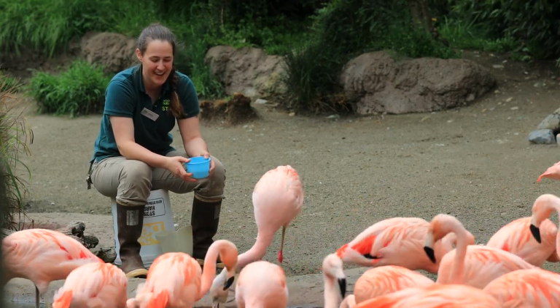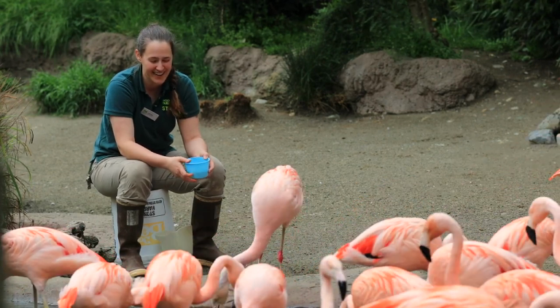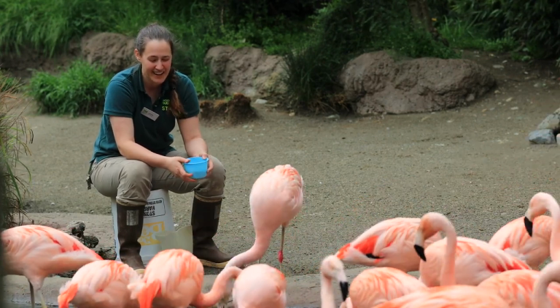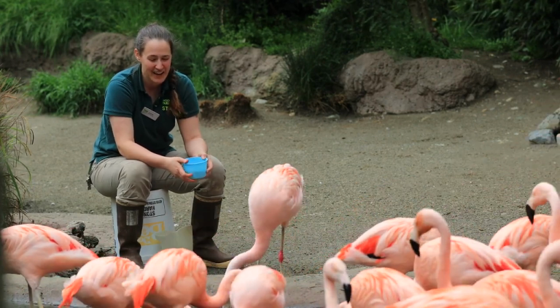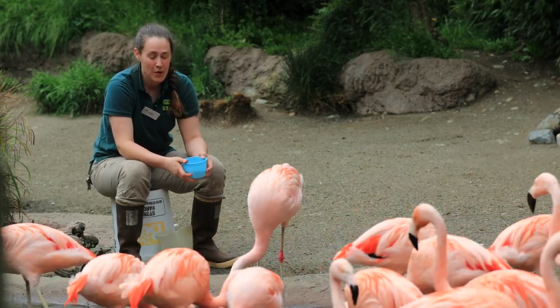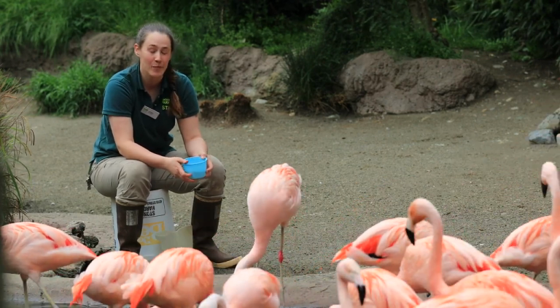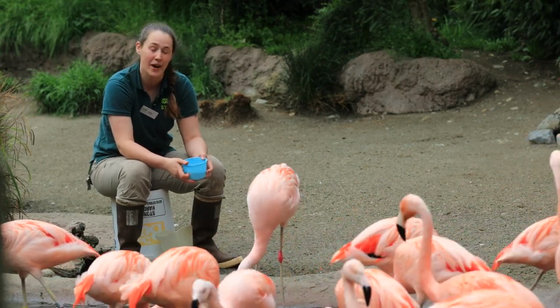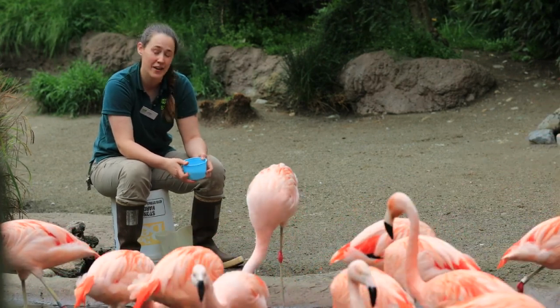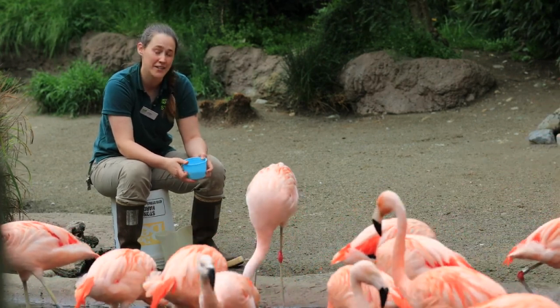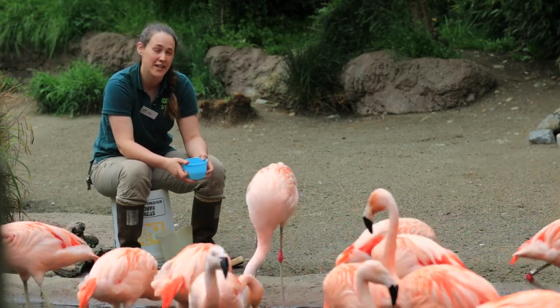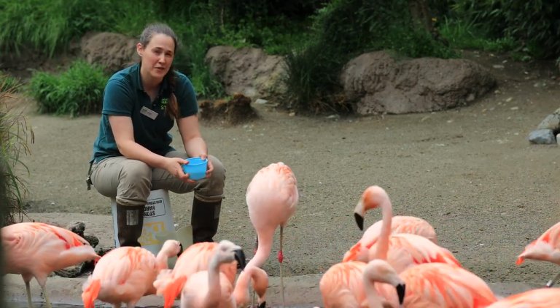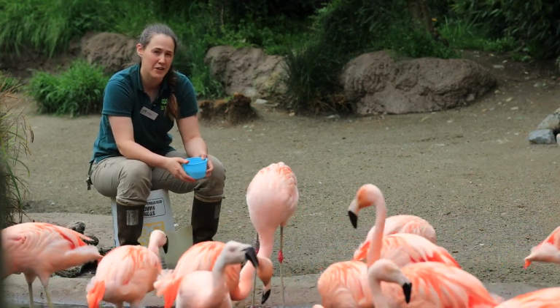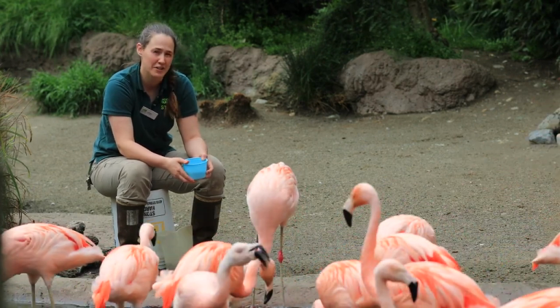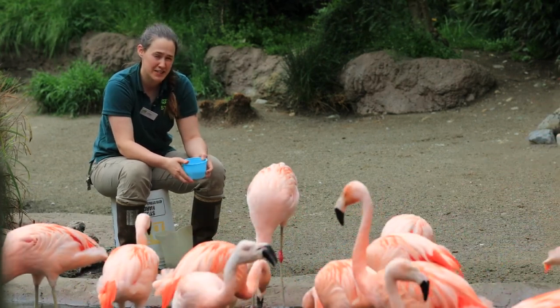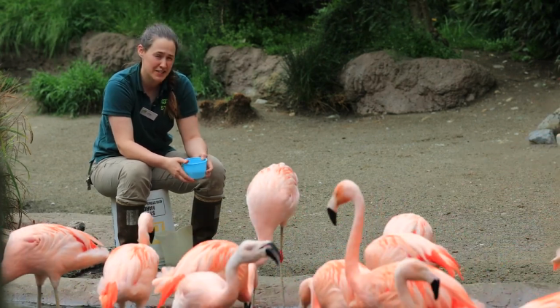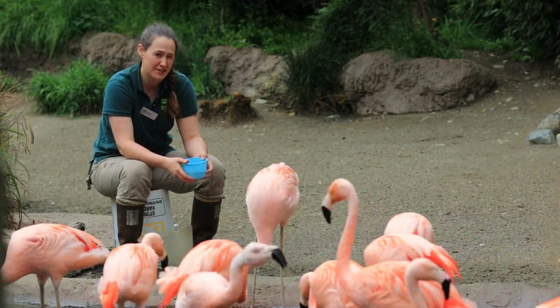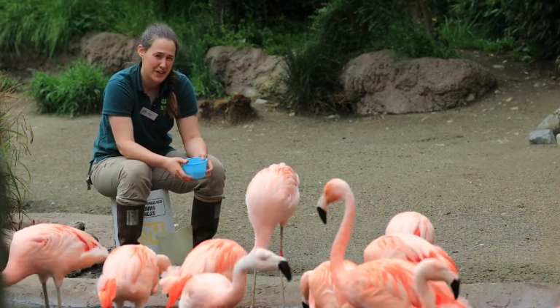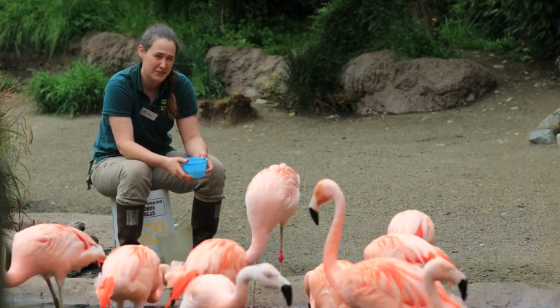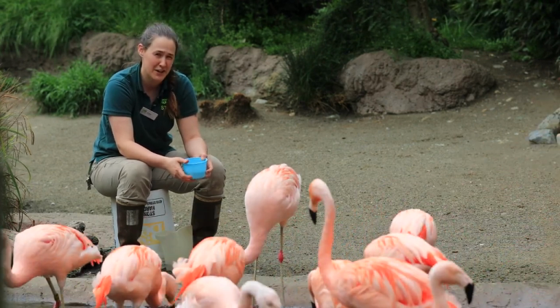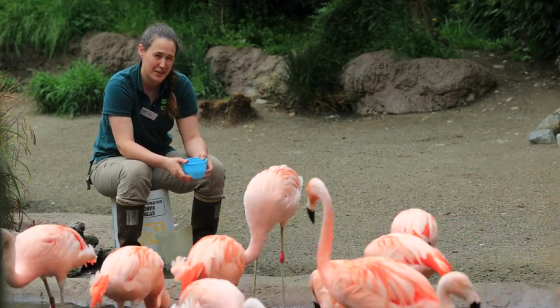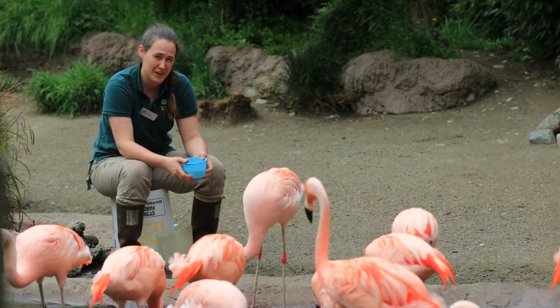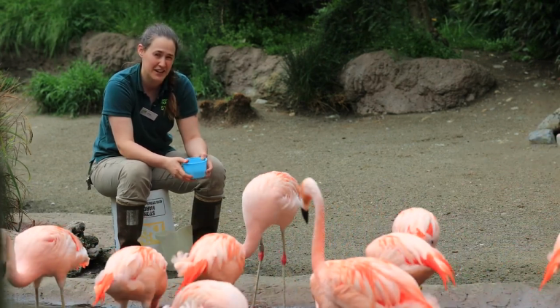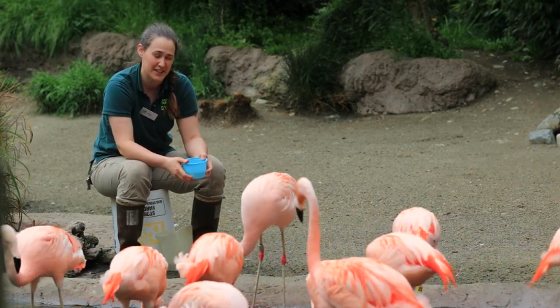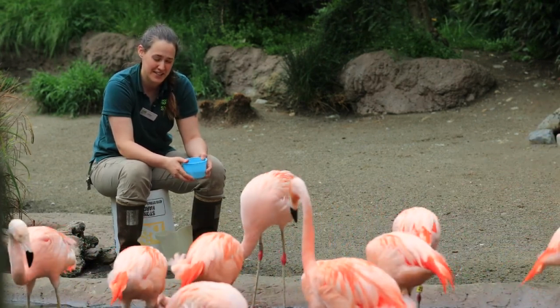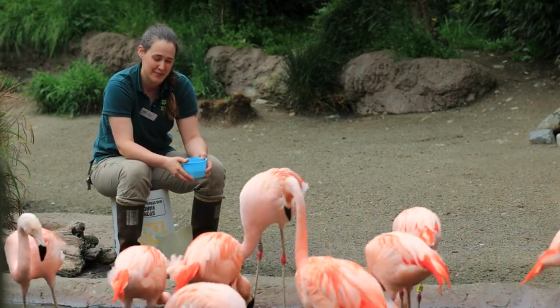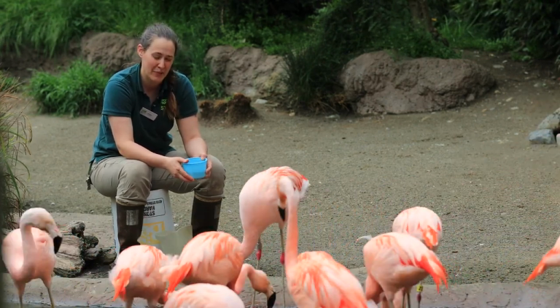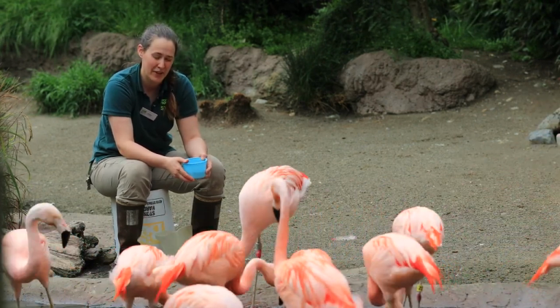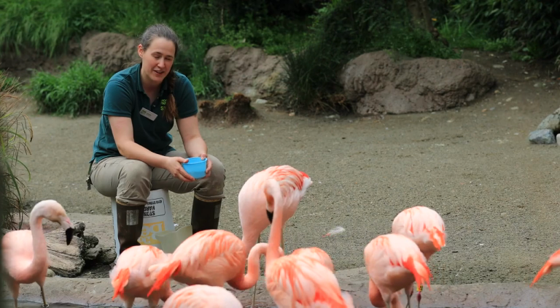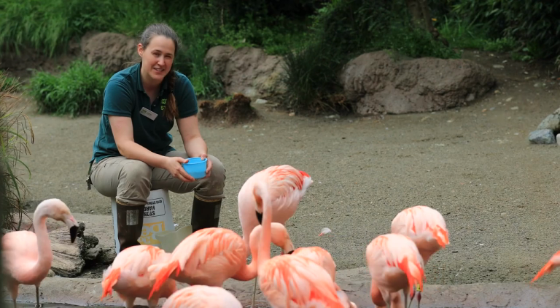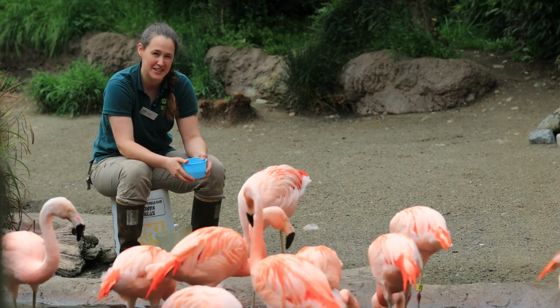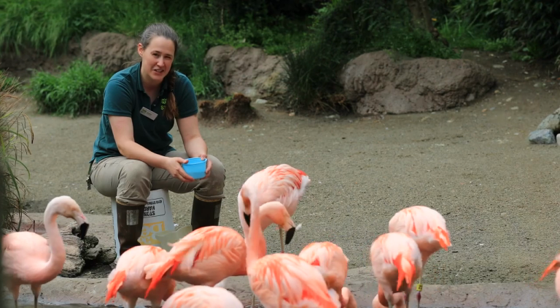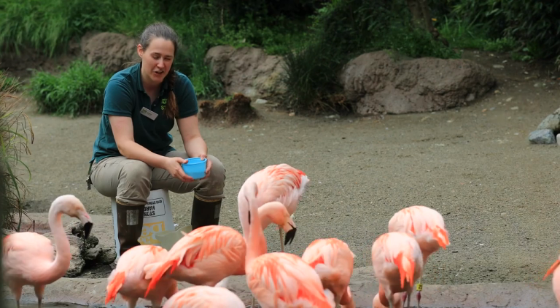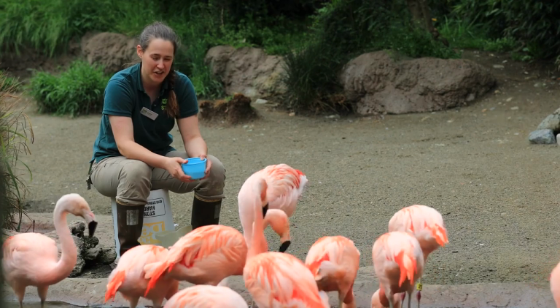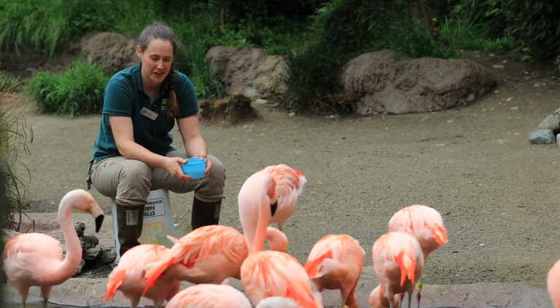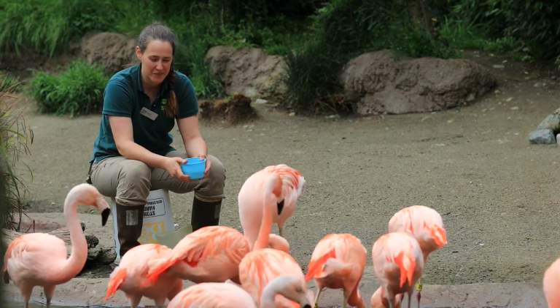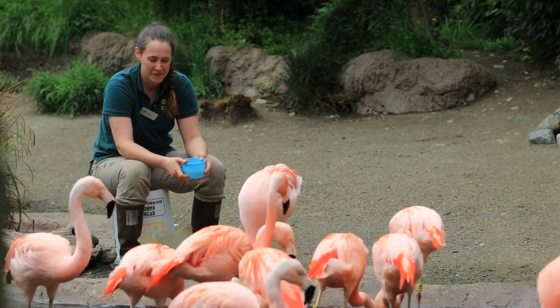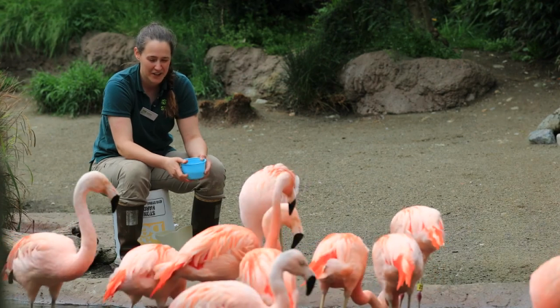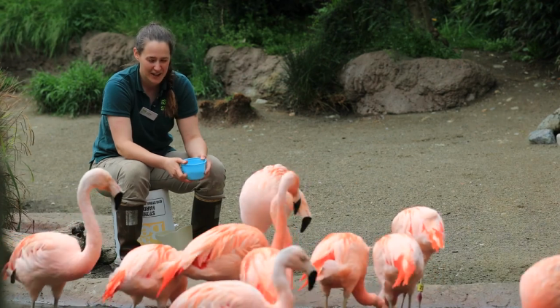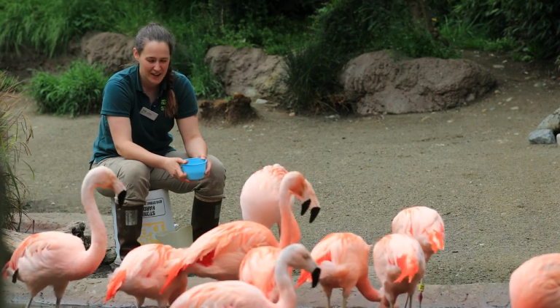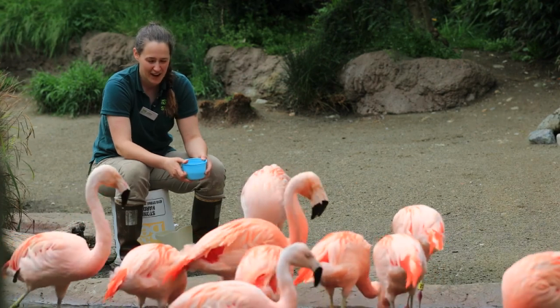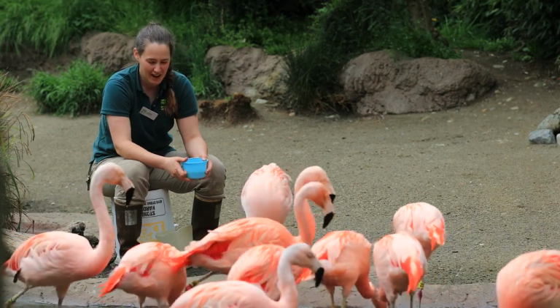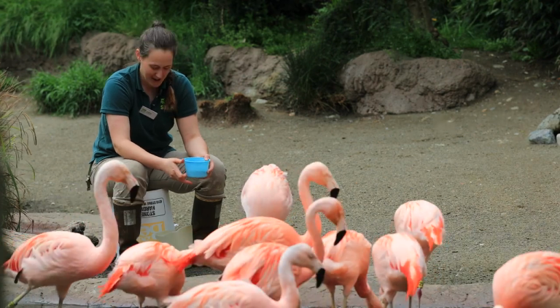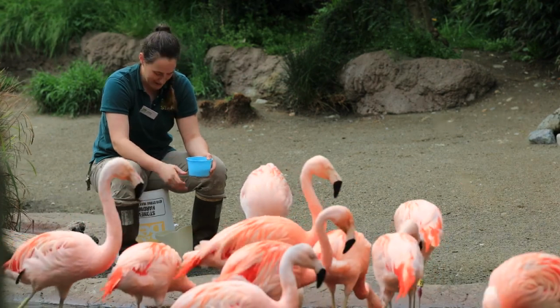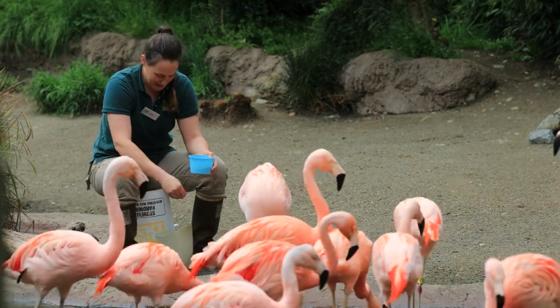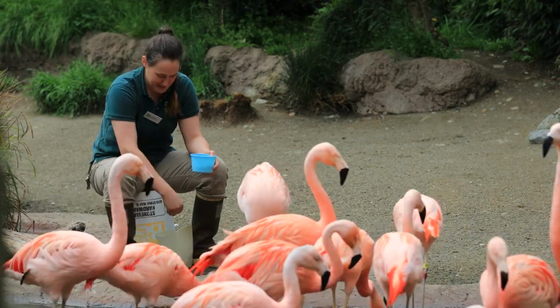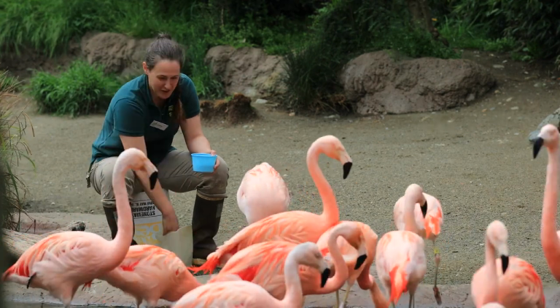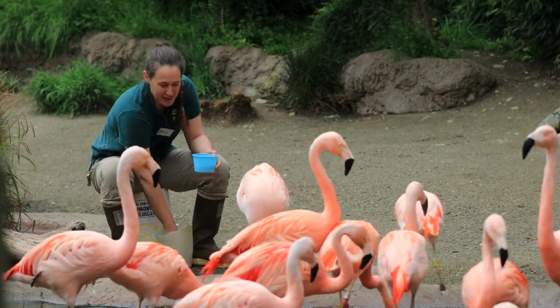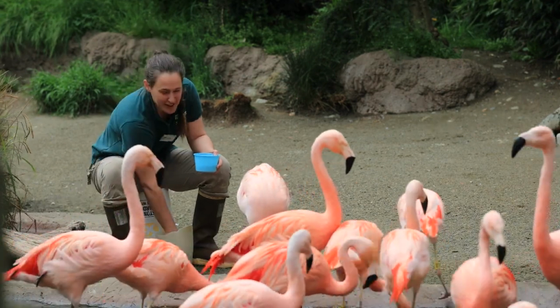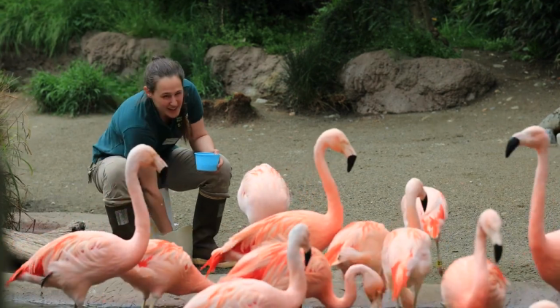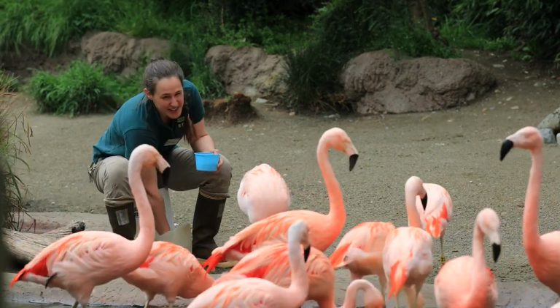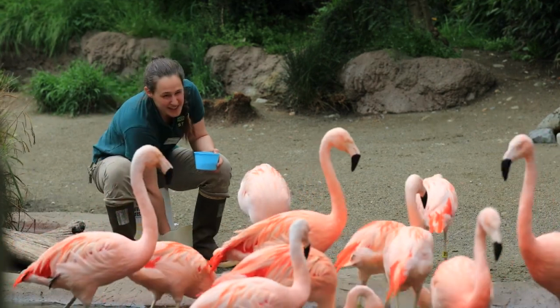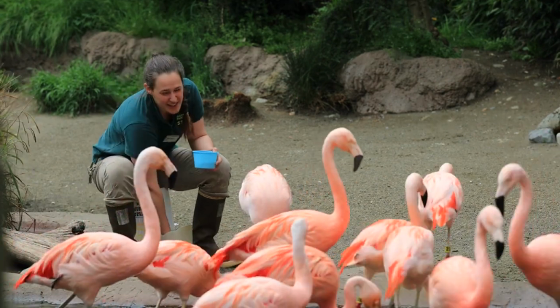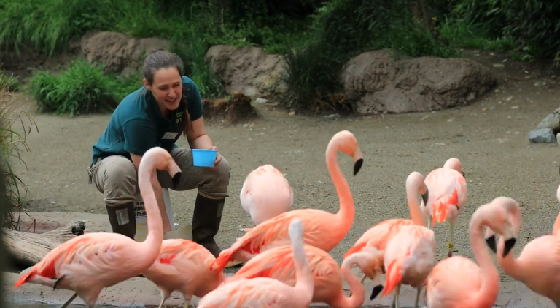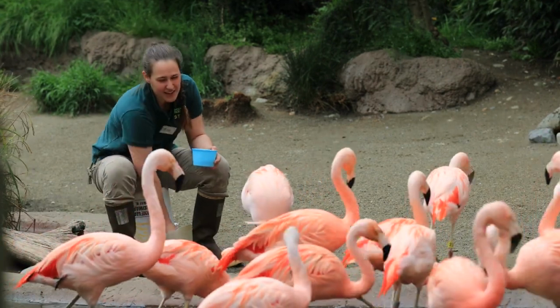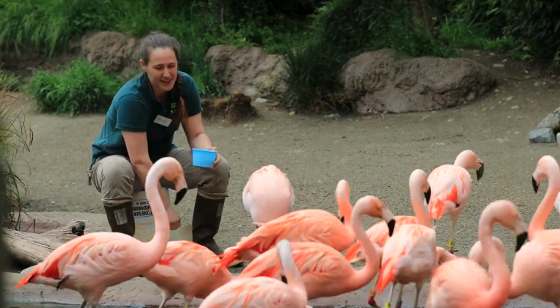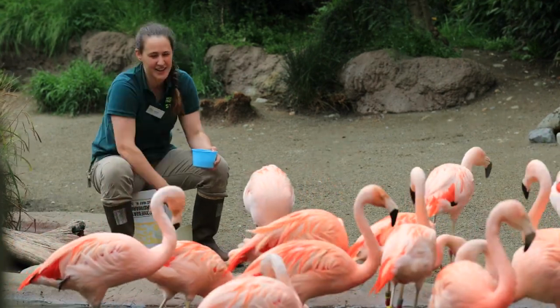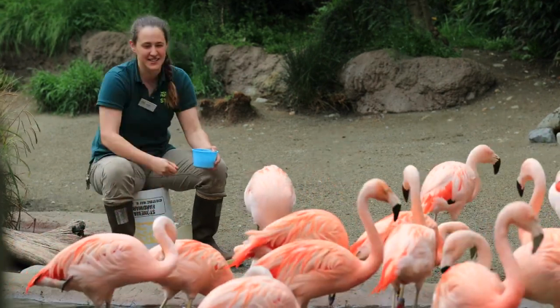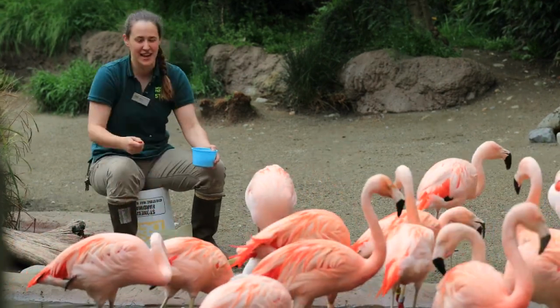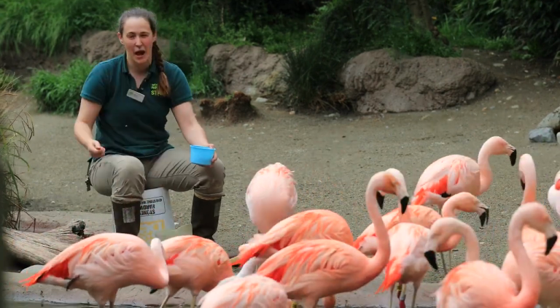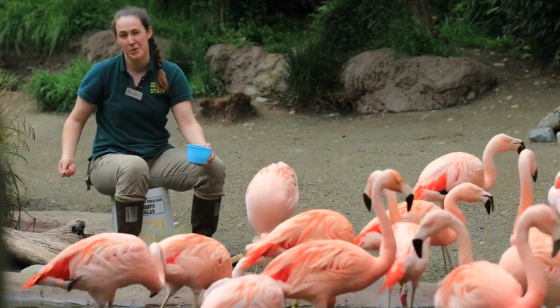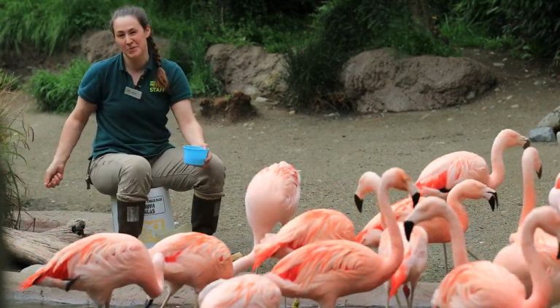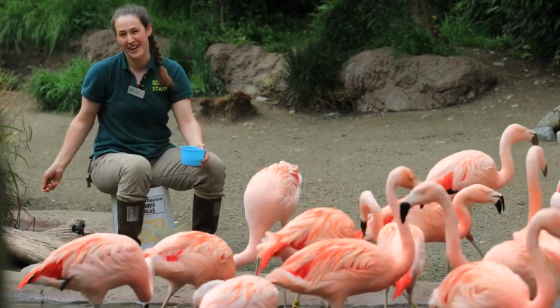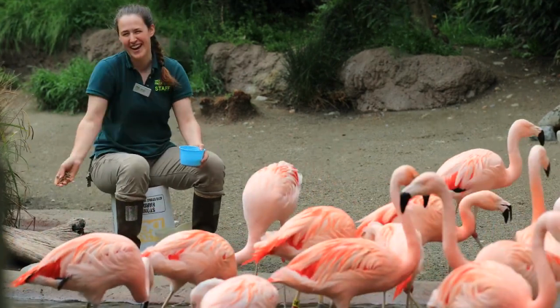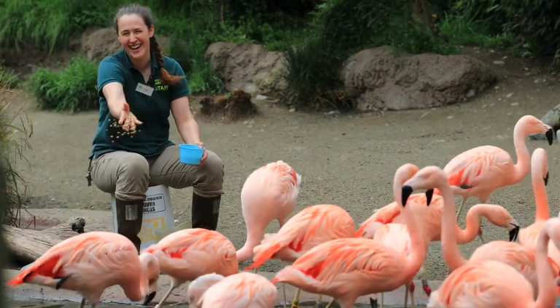Pellets are one of his favorite things — pellets and krill. So he is in his happy place.